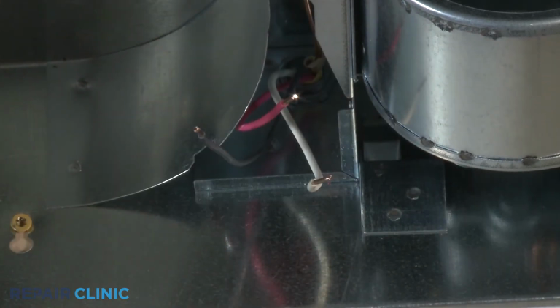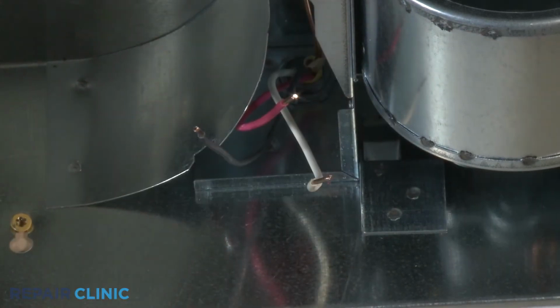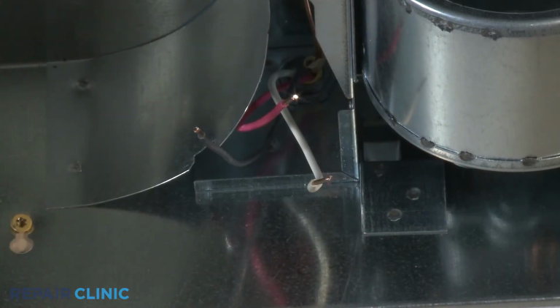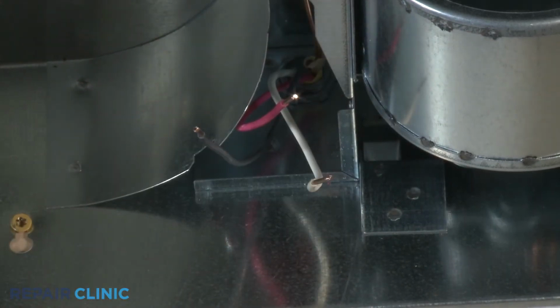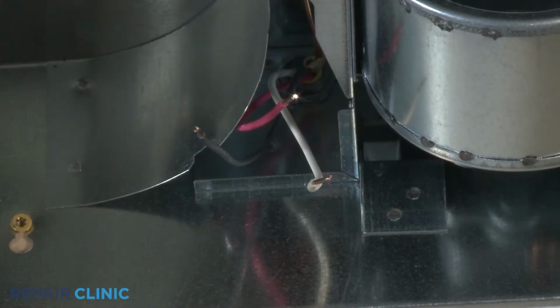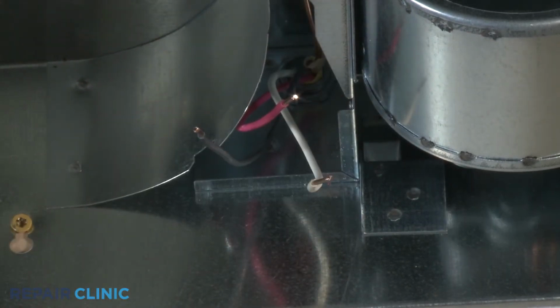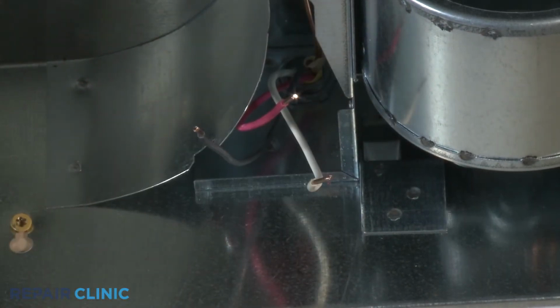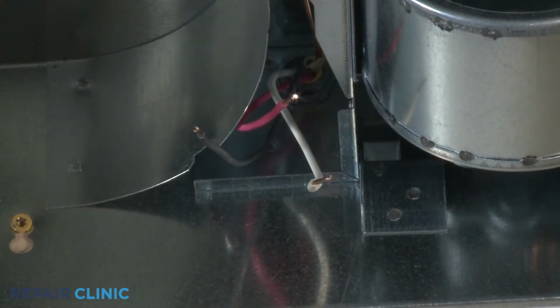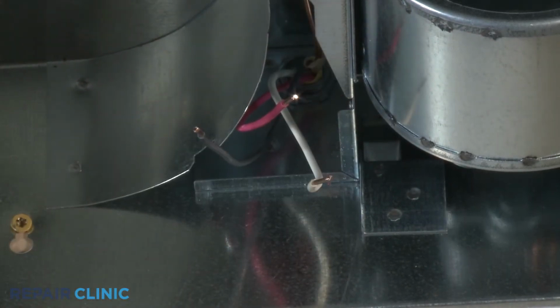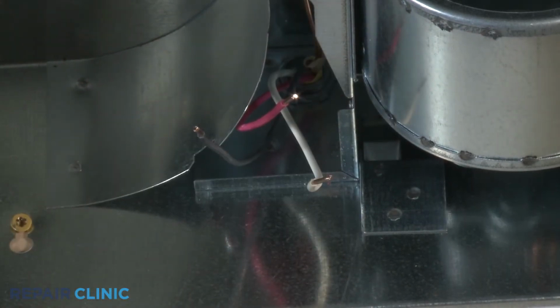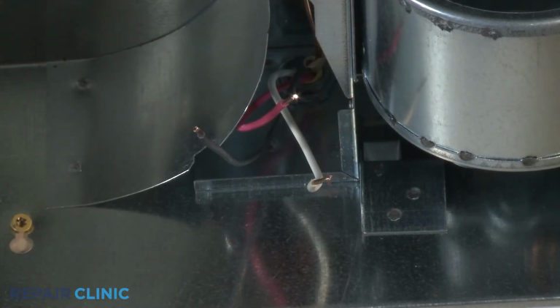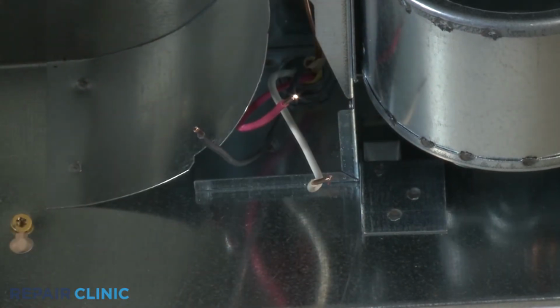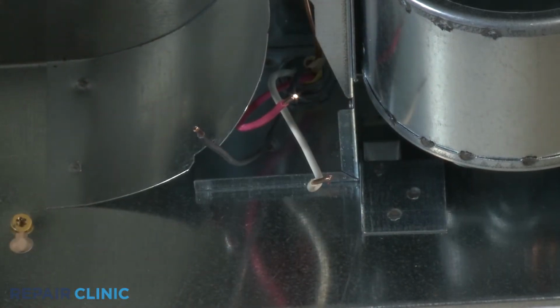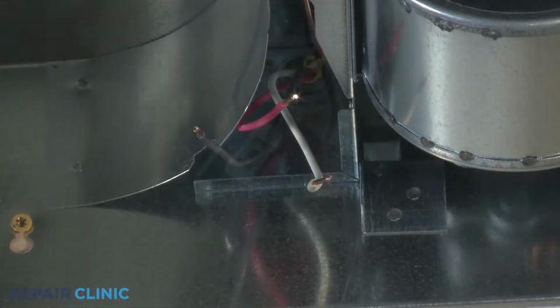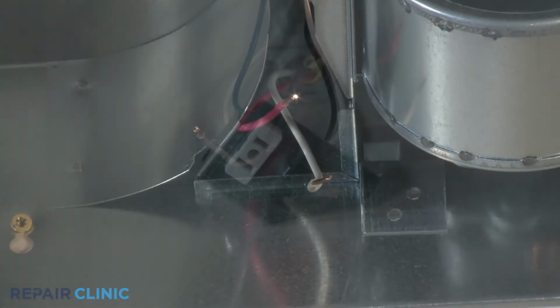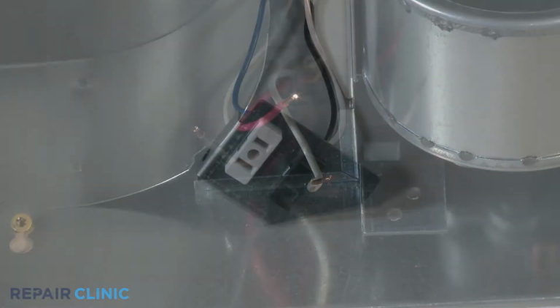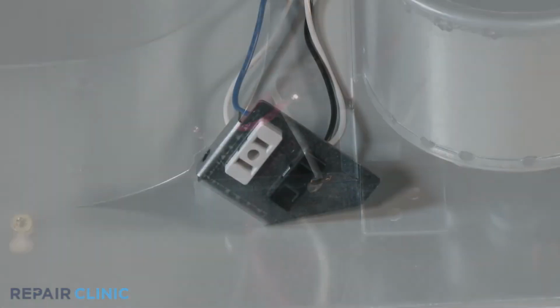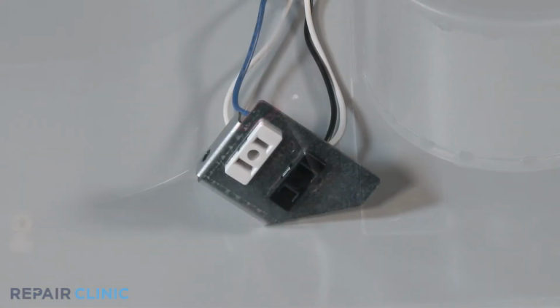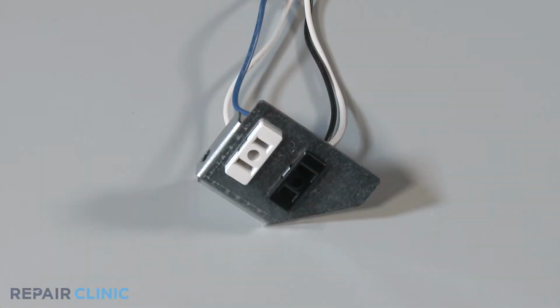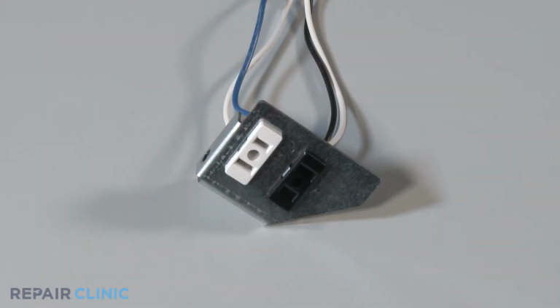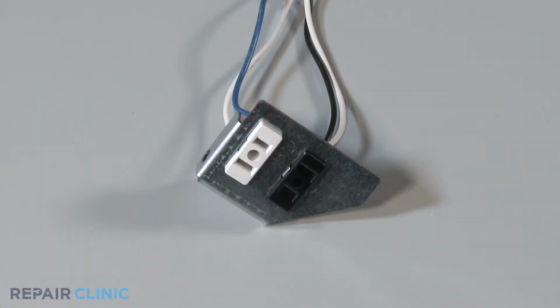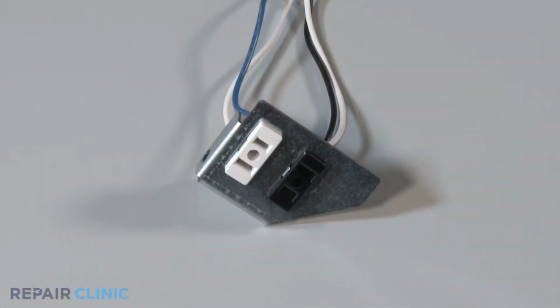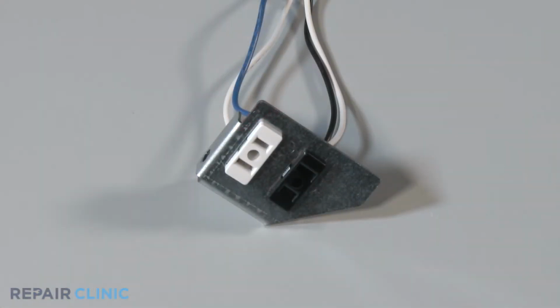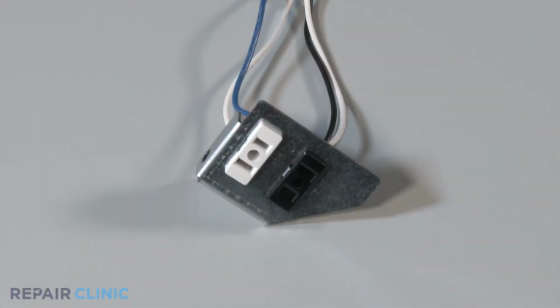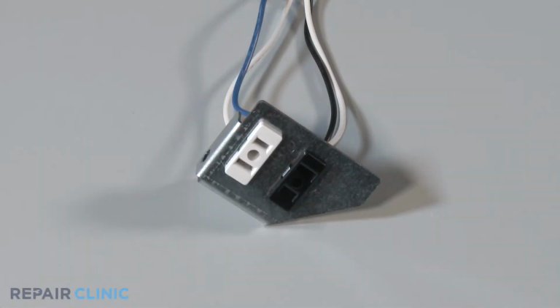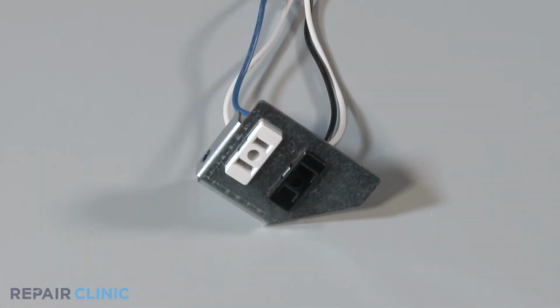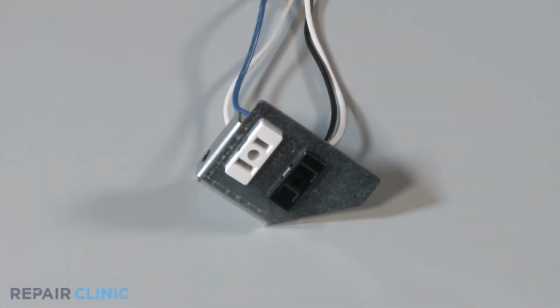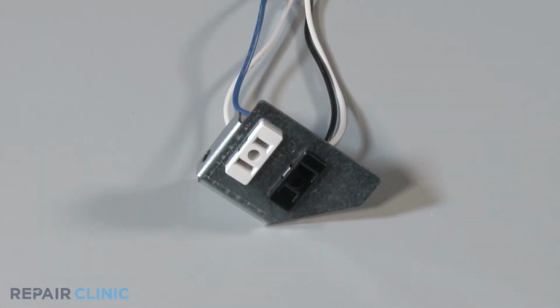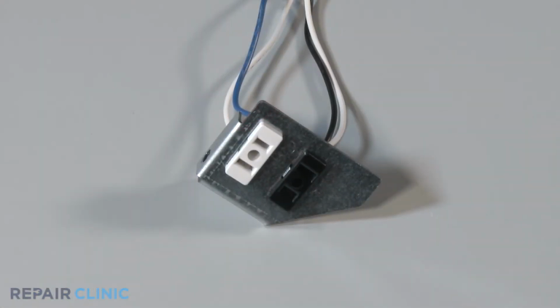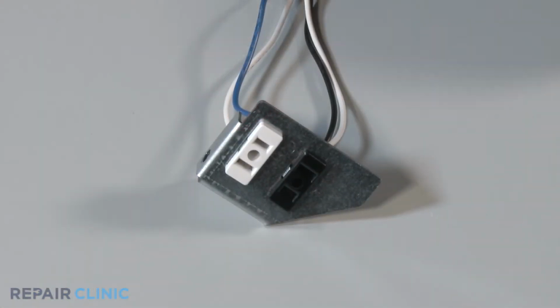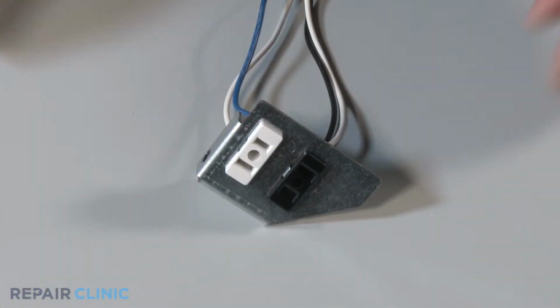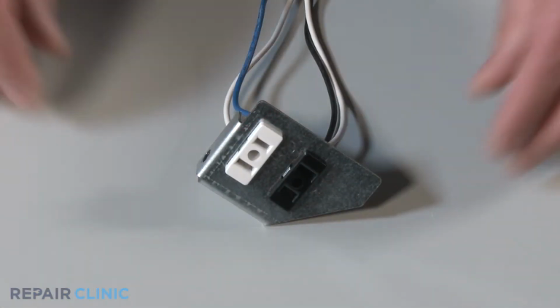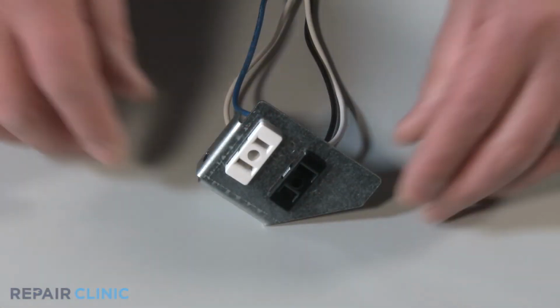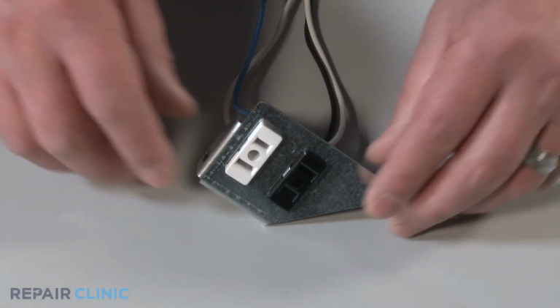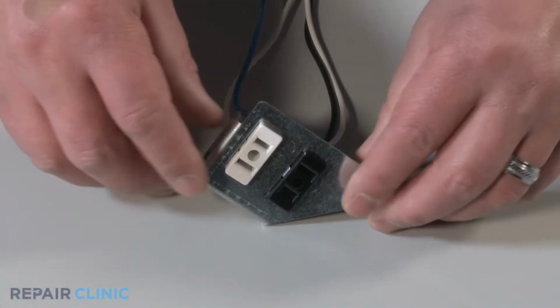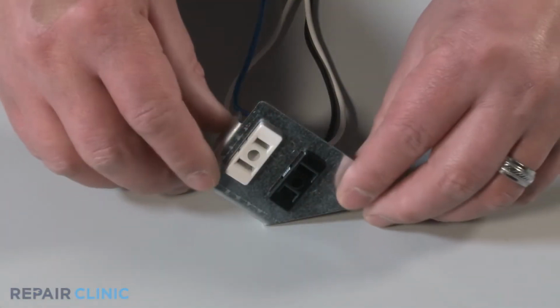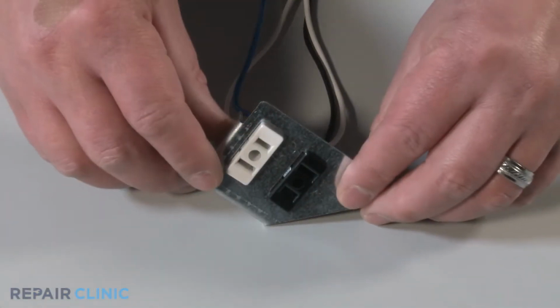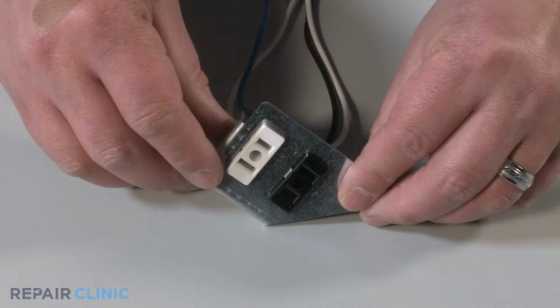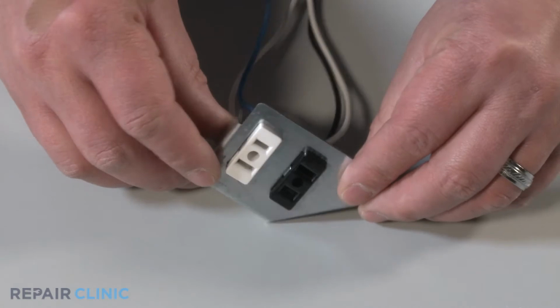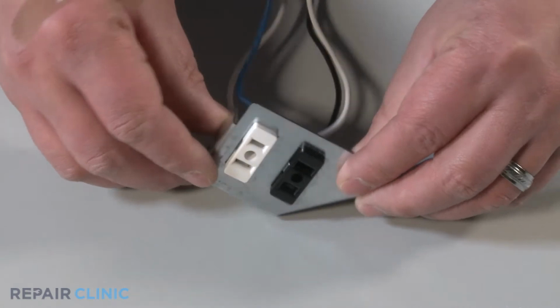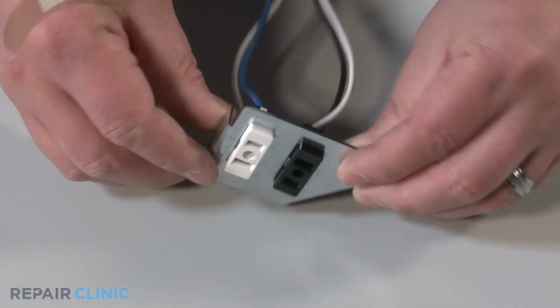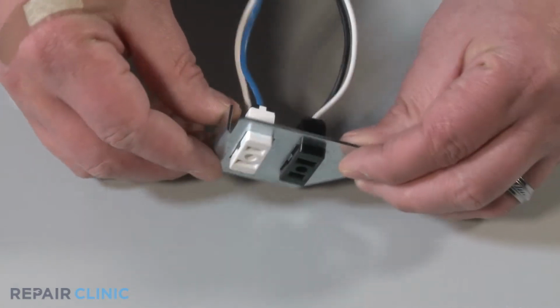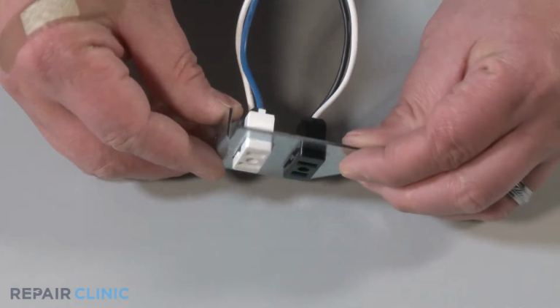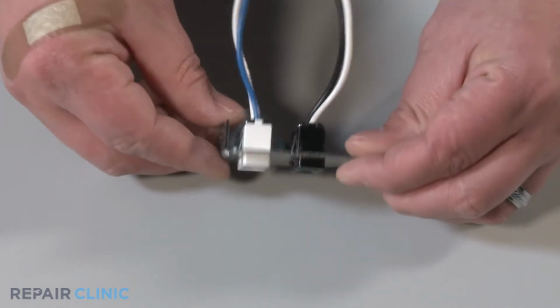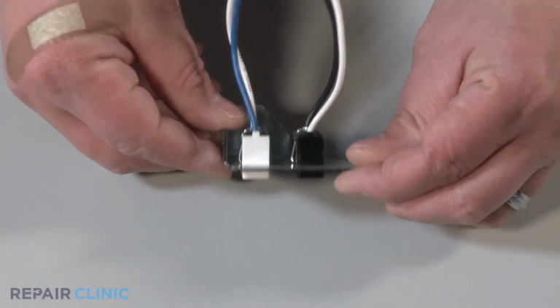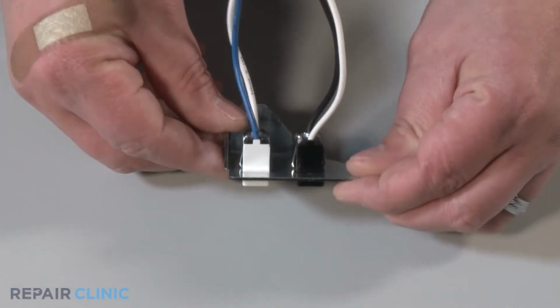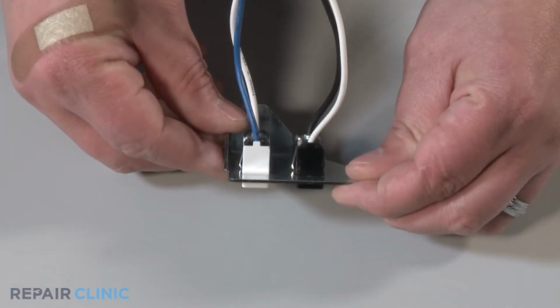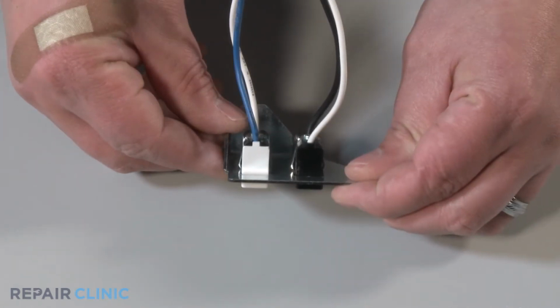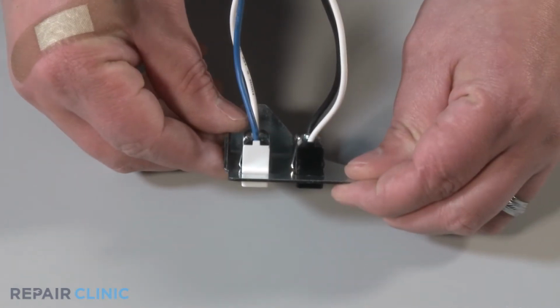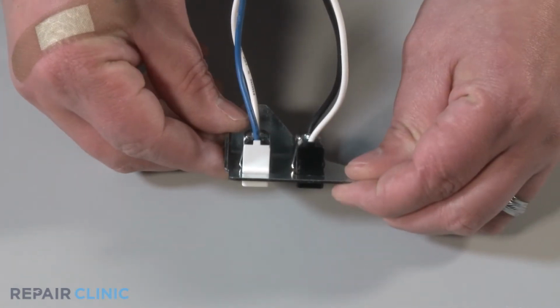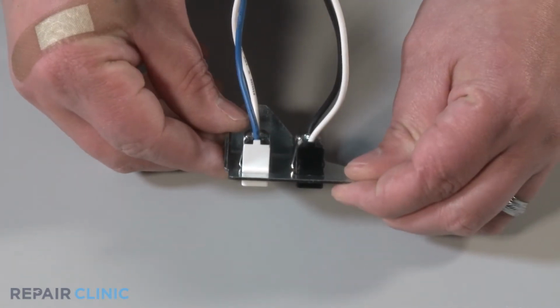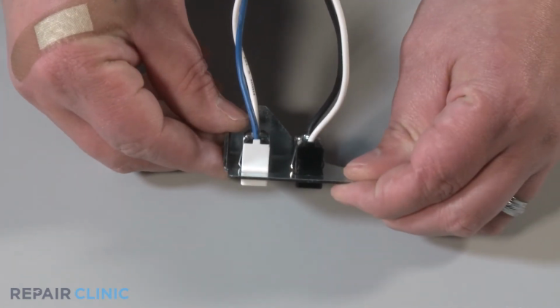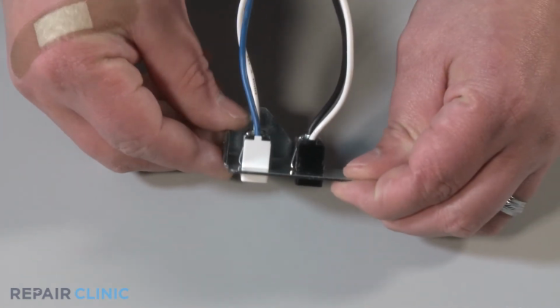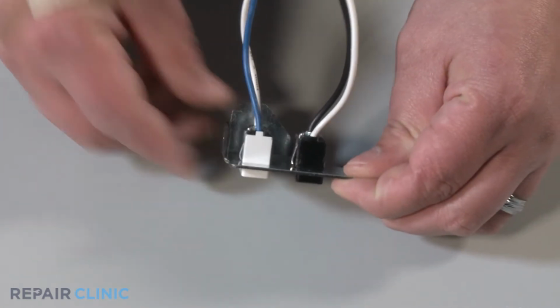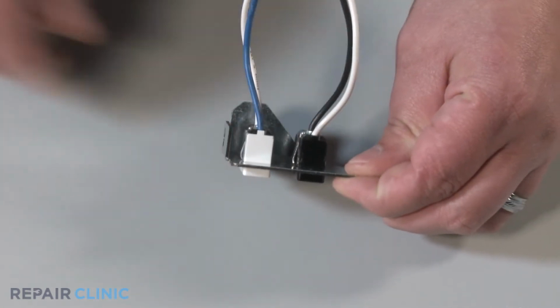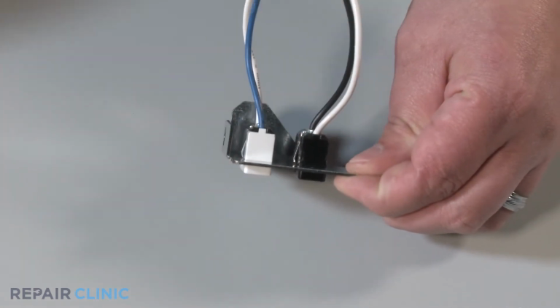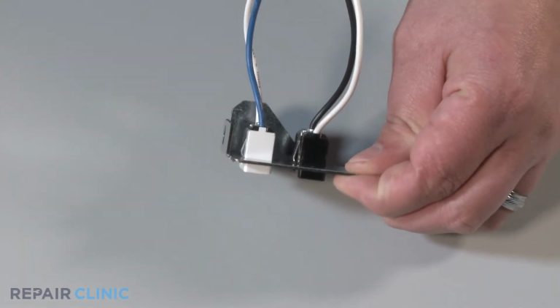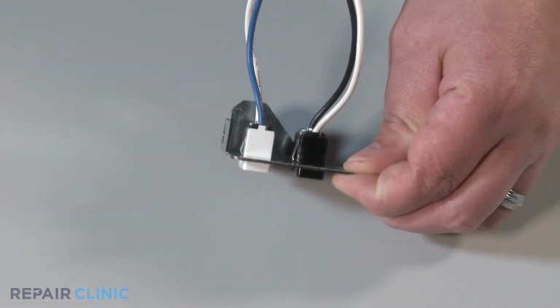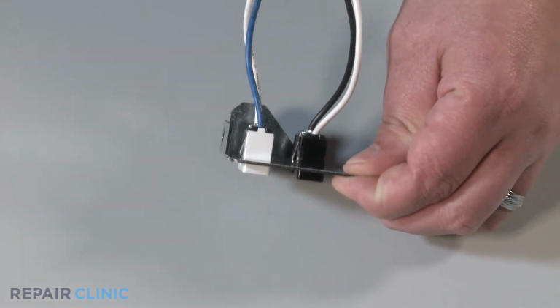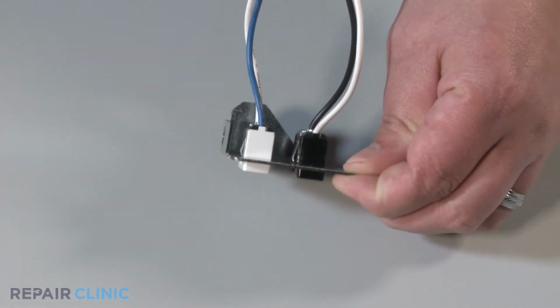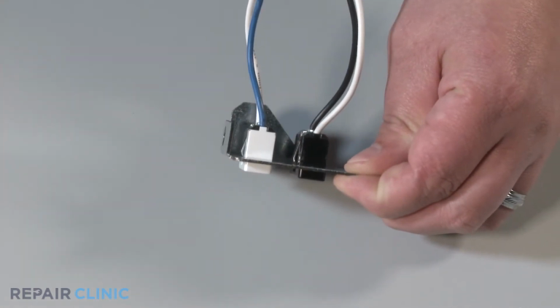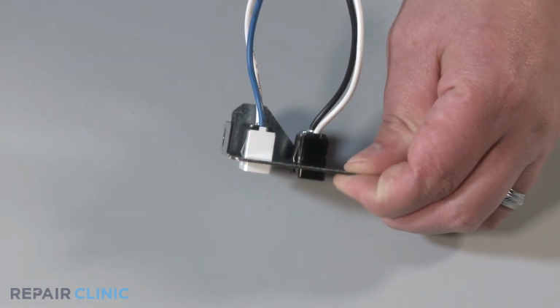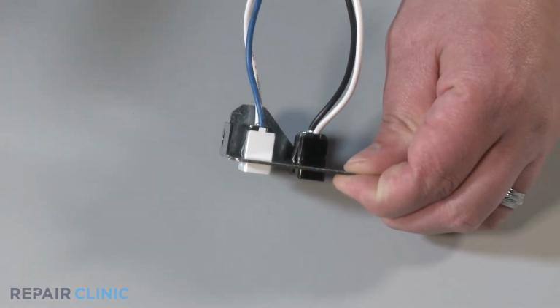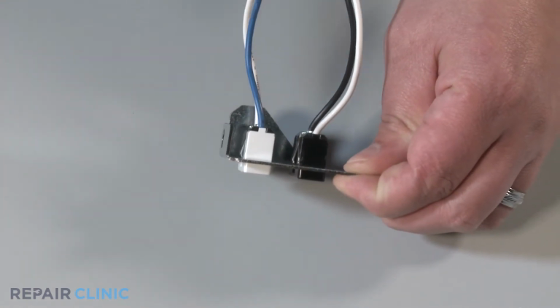With the needle nose pliers, squeeze the tabs that are securing the light receptacle and push forward to remove it from the socket.